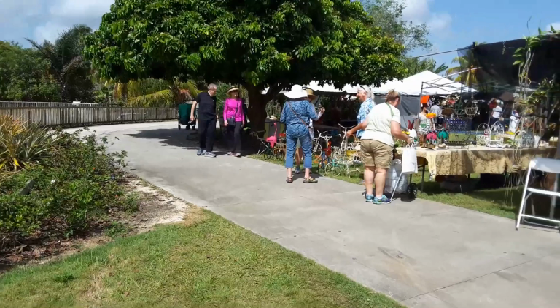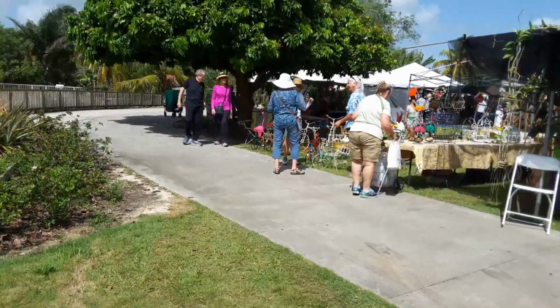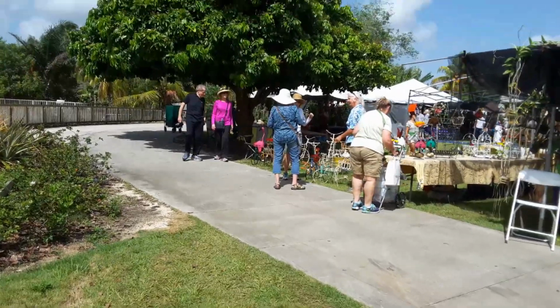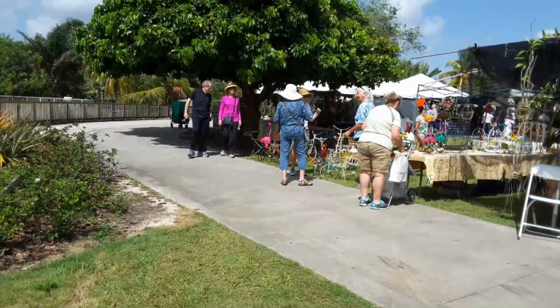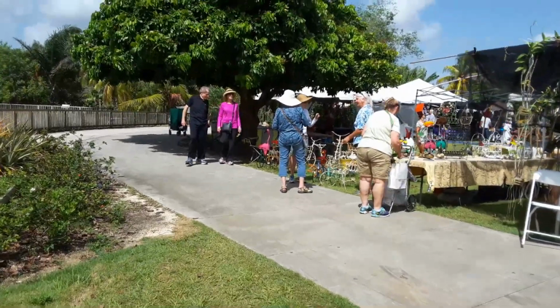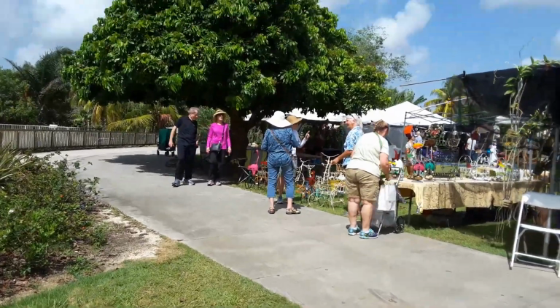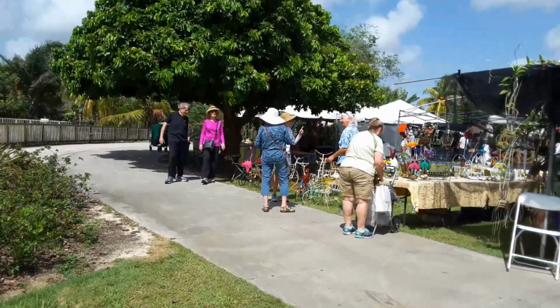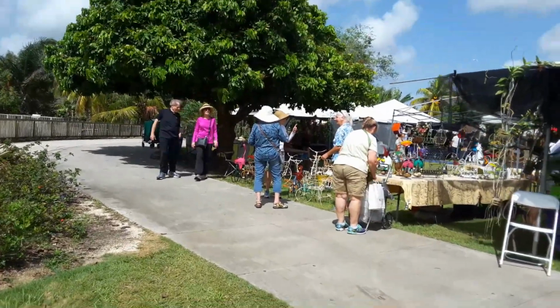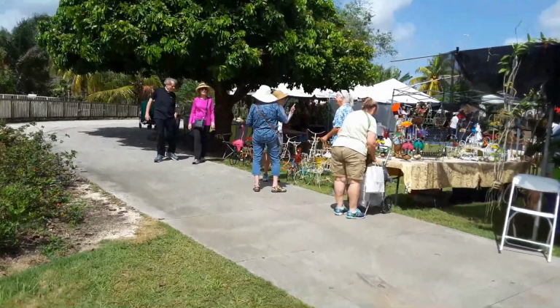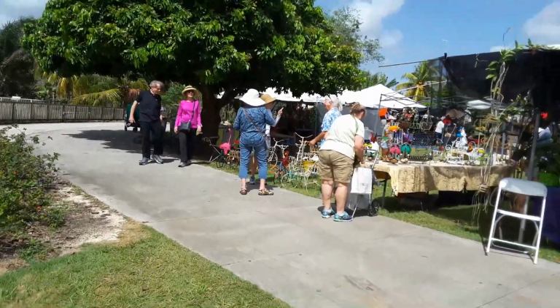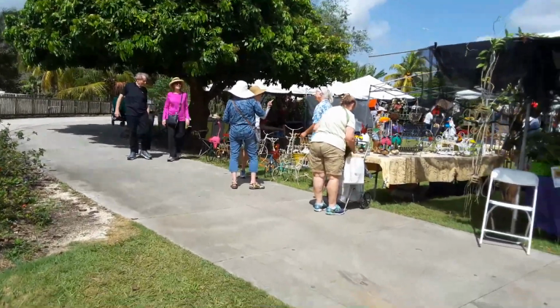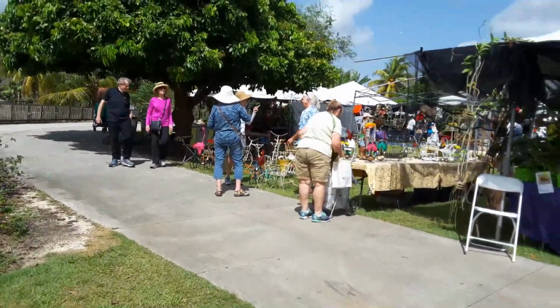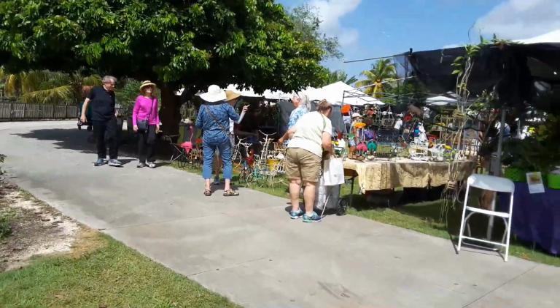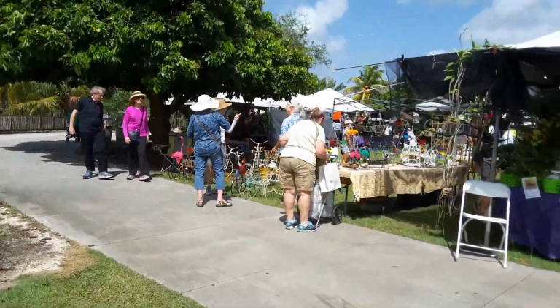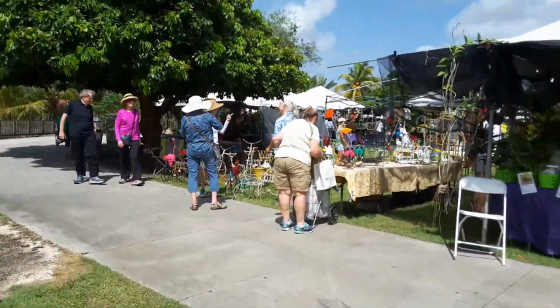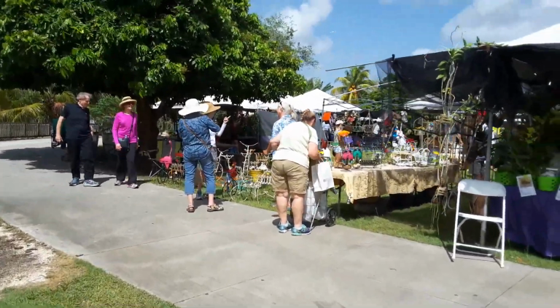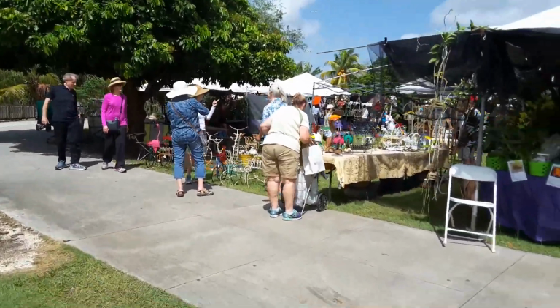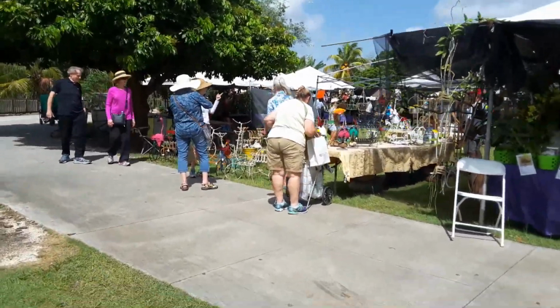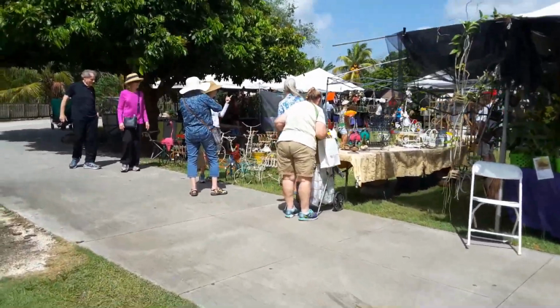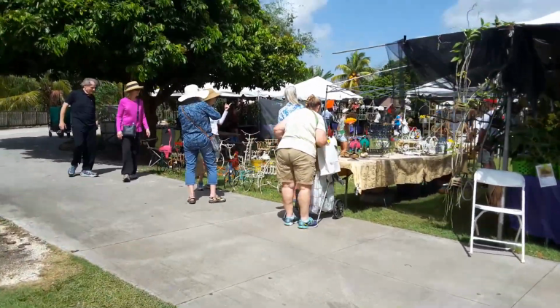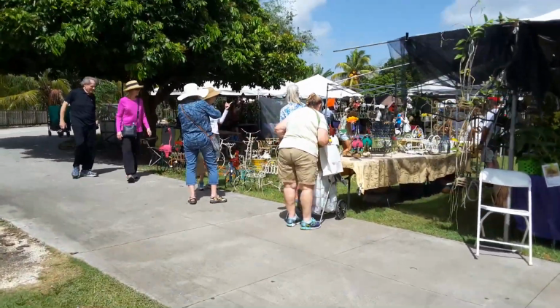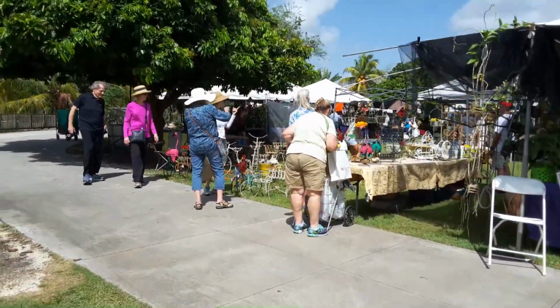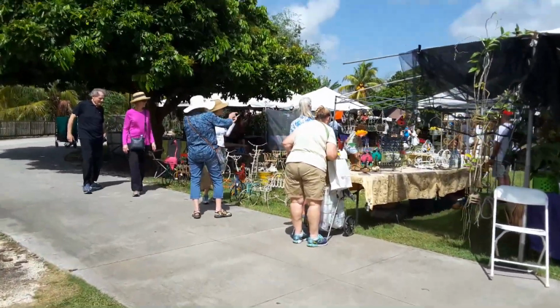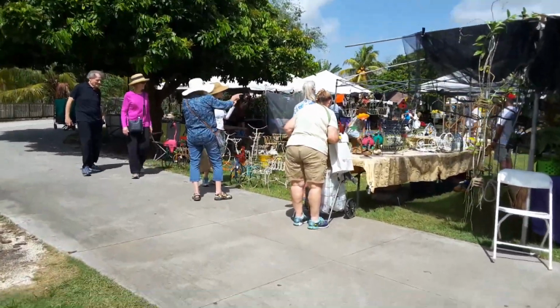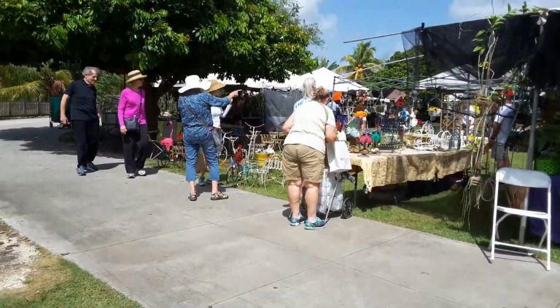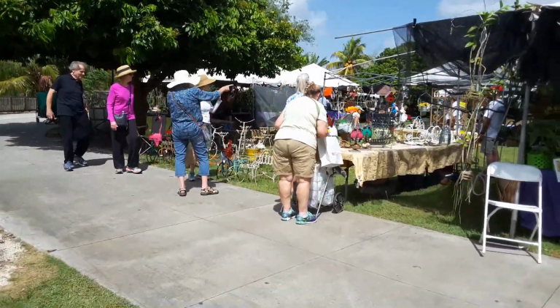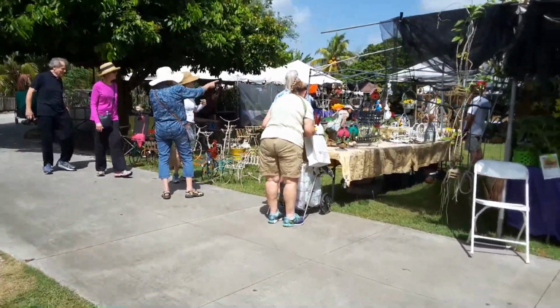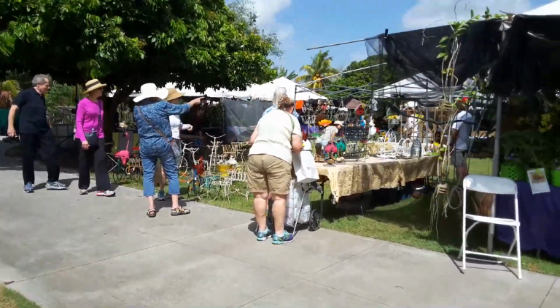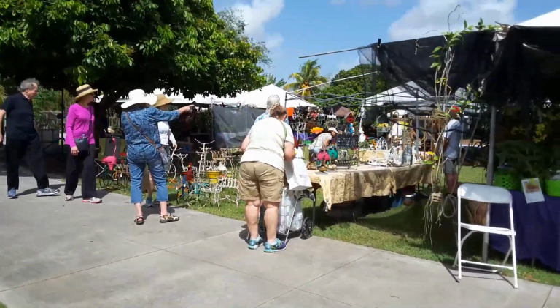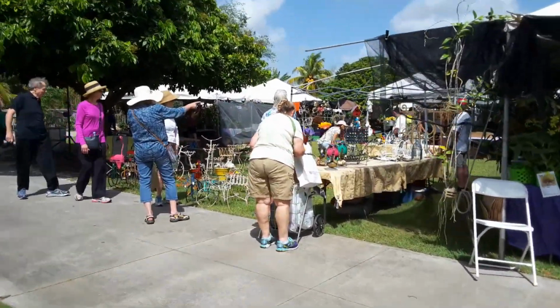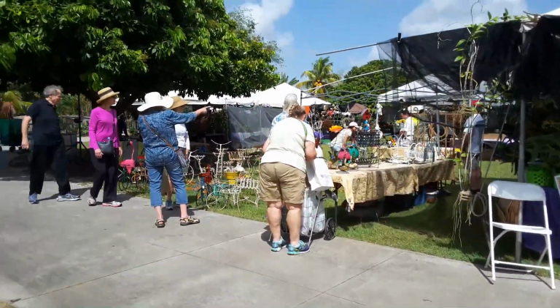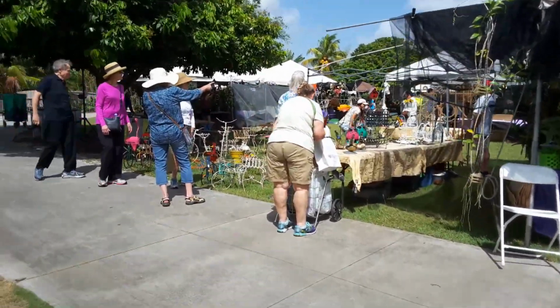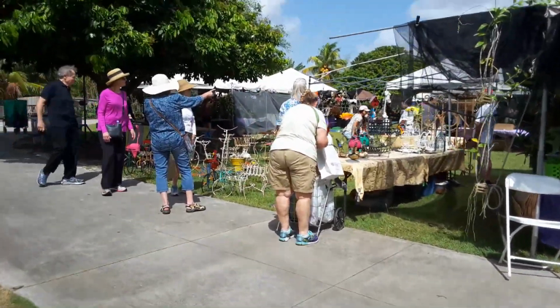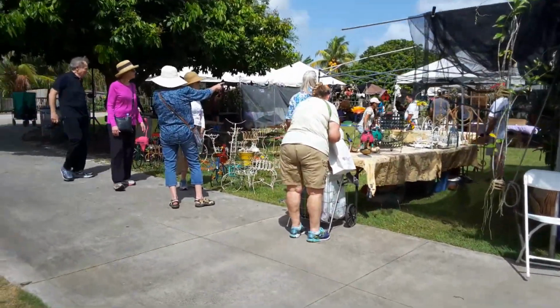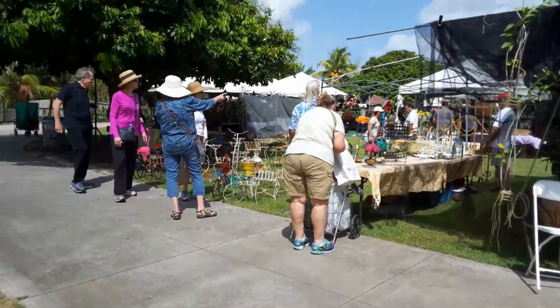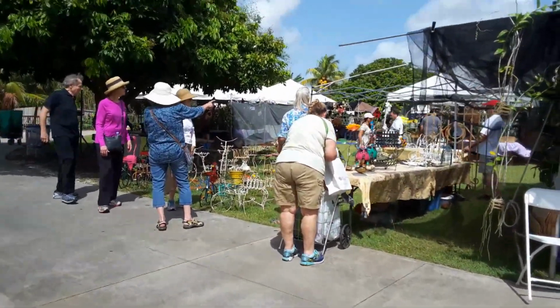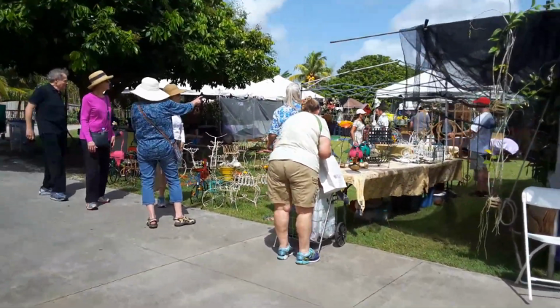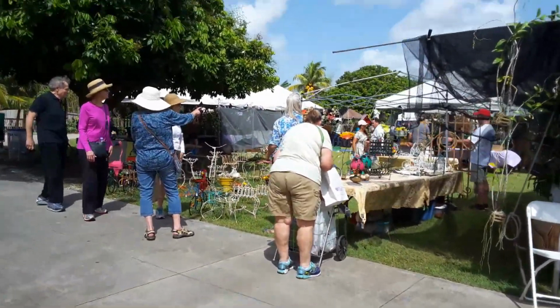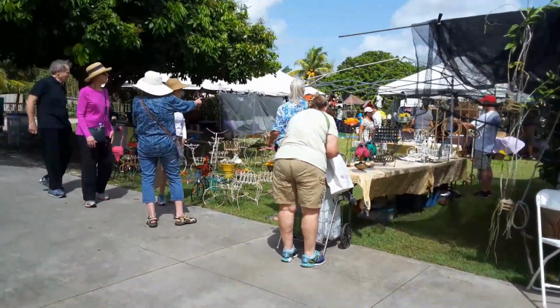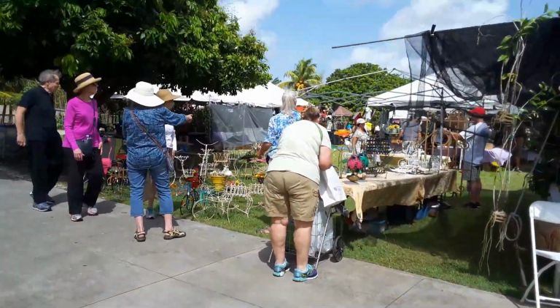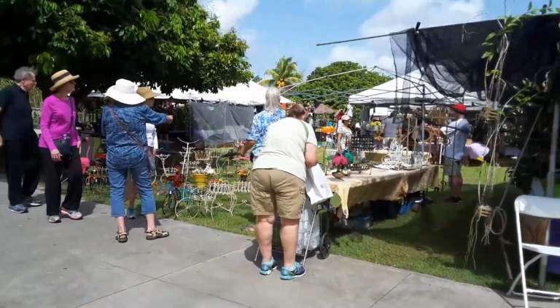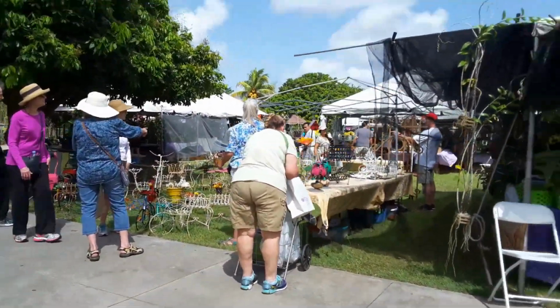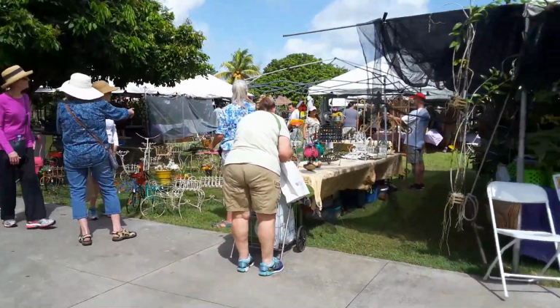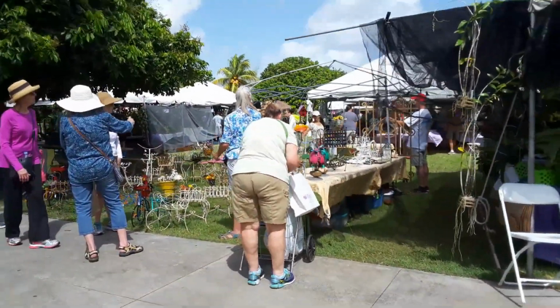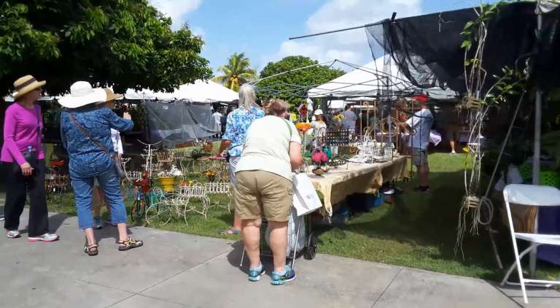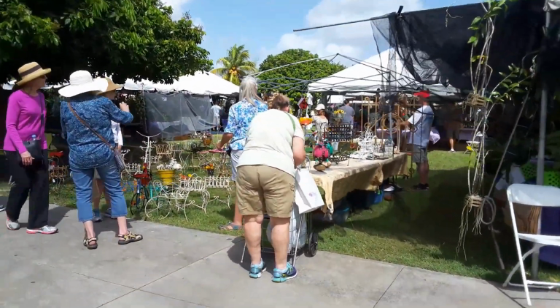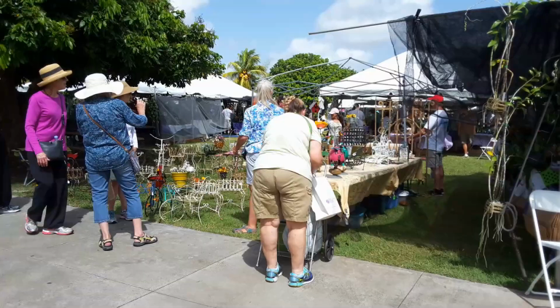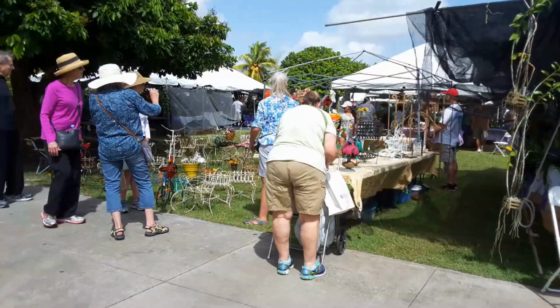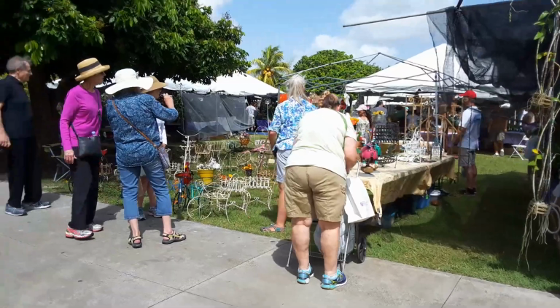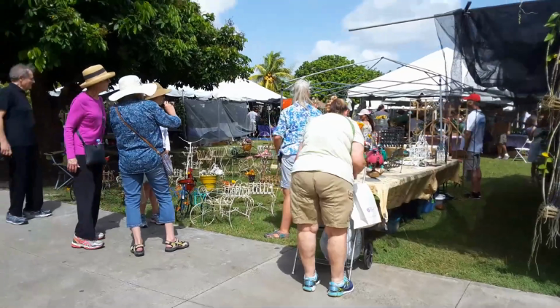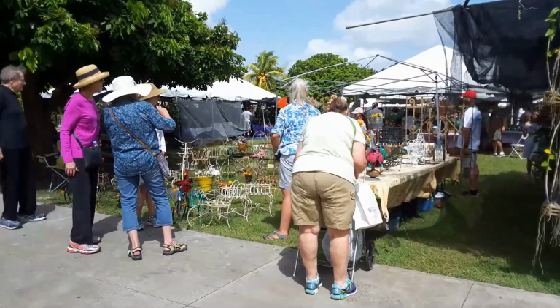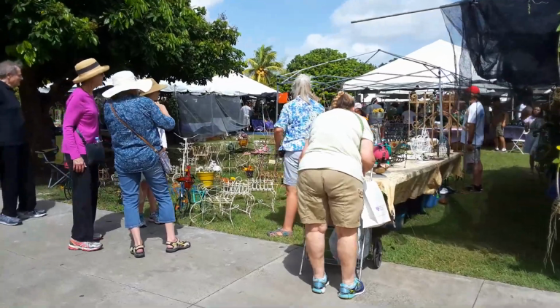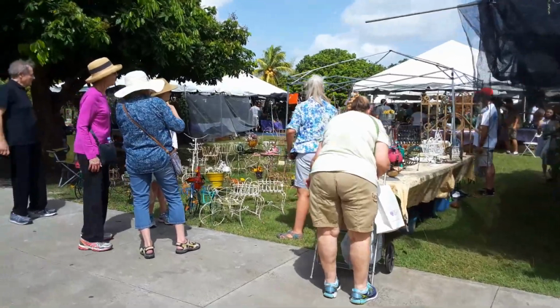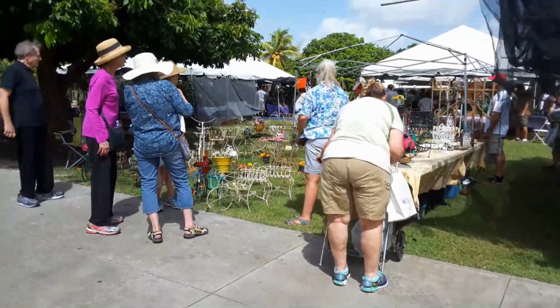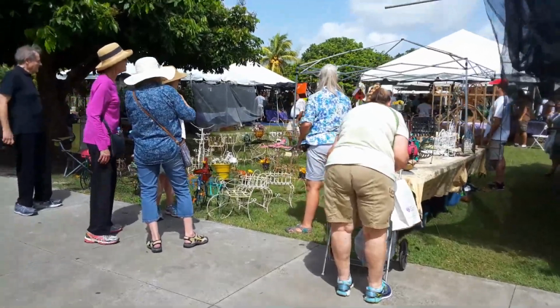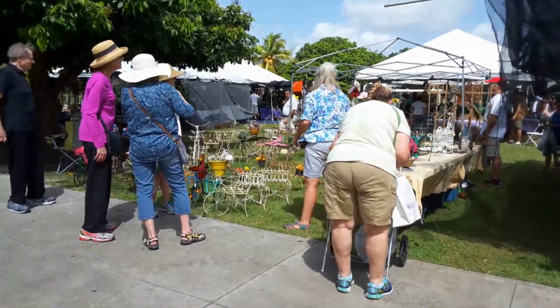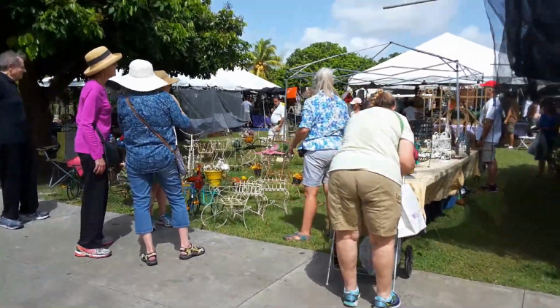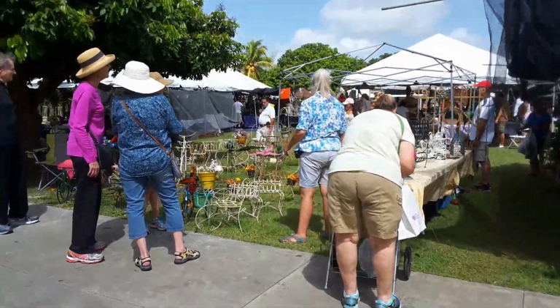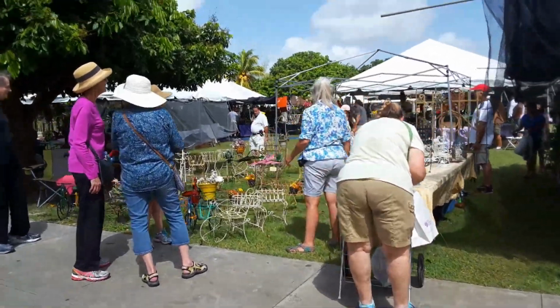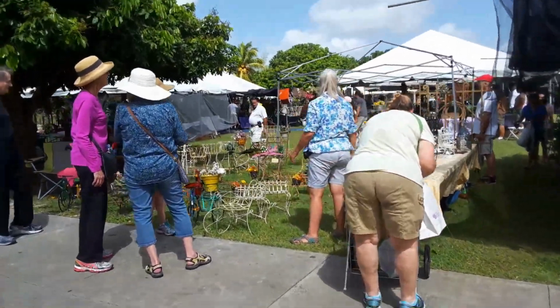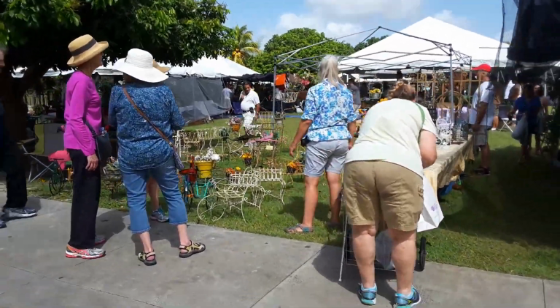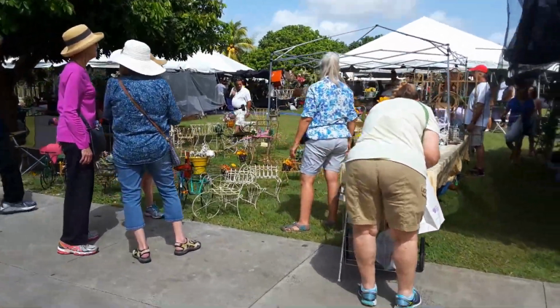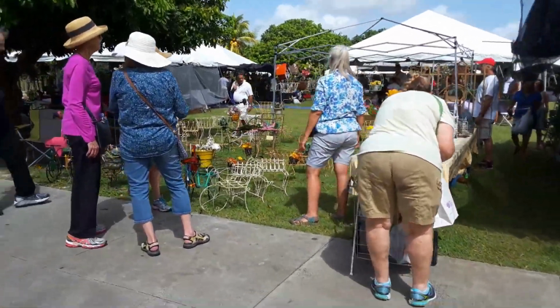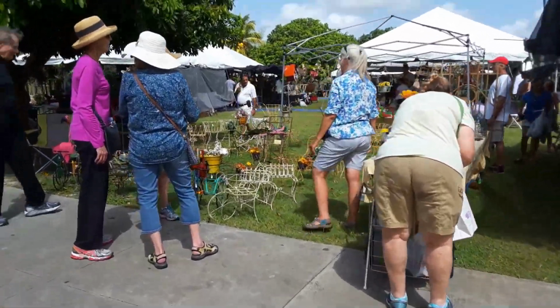There's all kind of things for sale here — not only orchids. There's a variety of plants, plant stands.